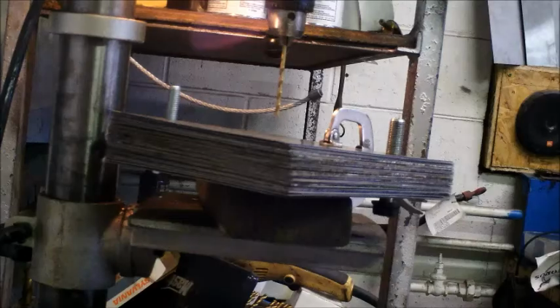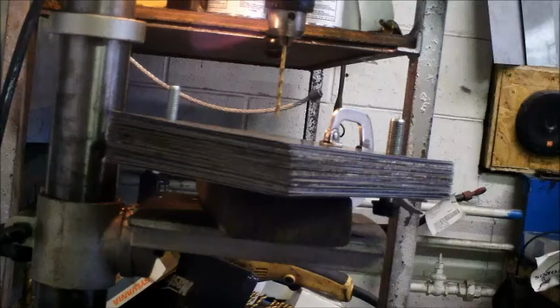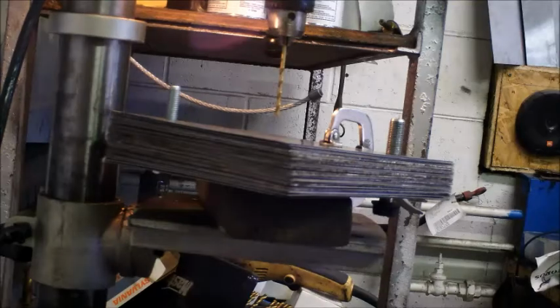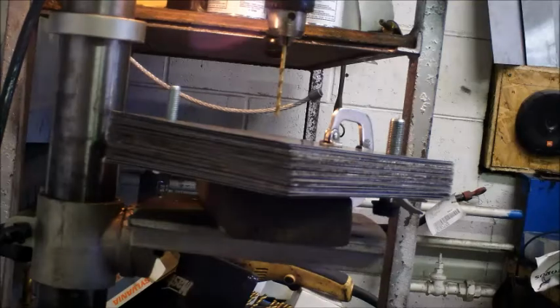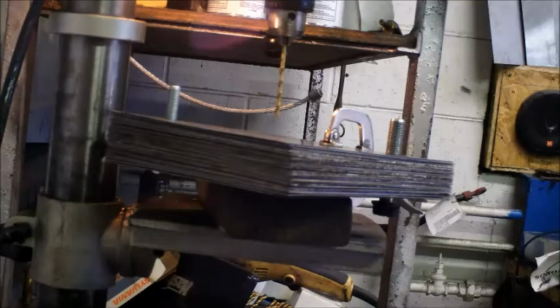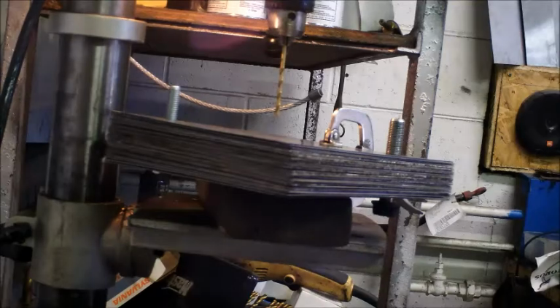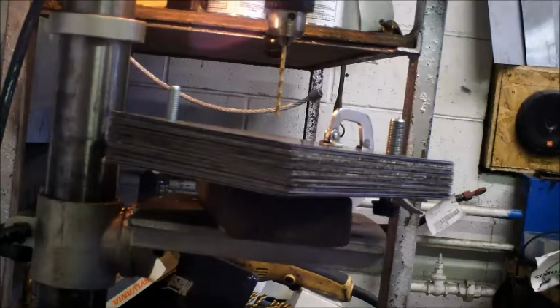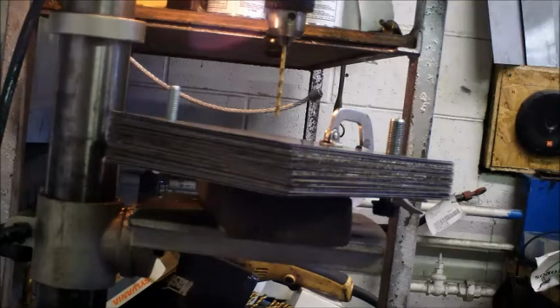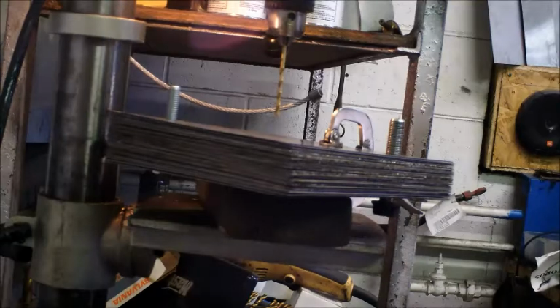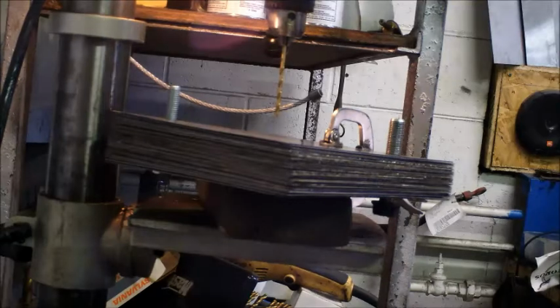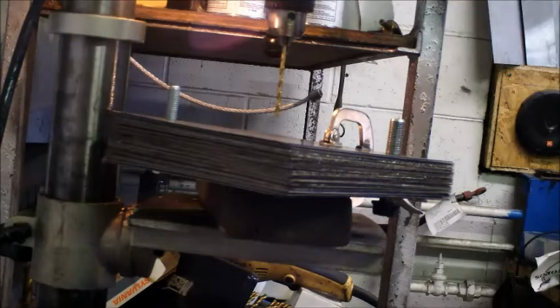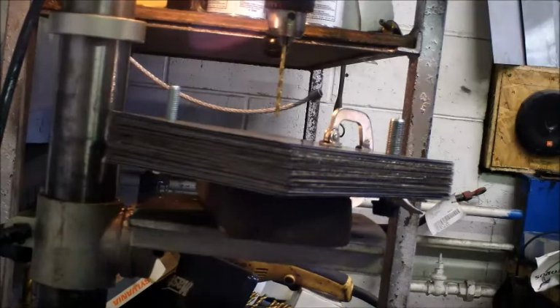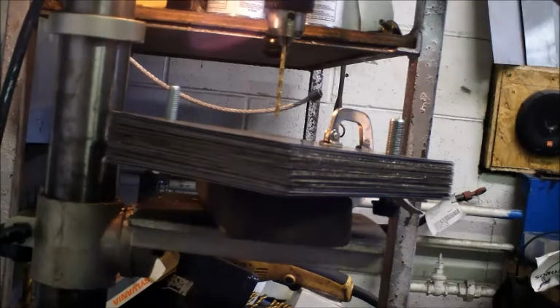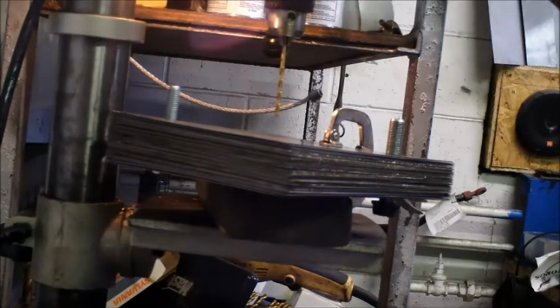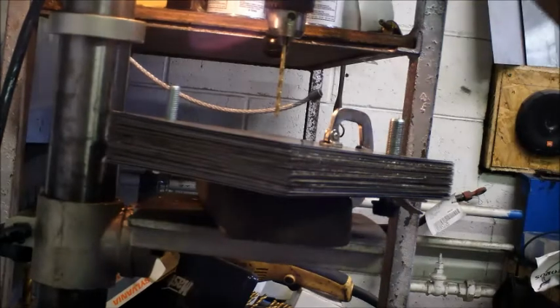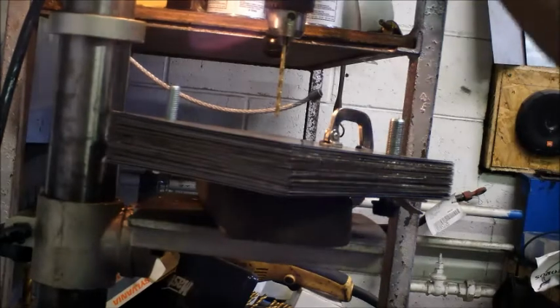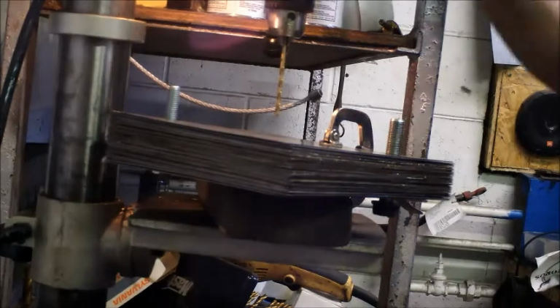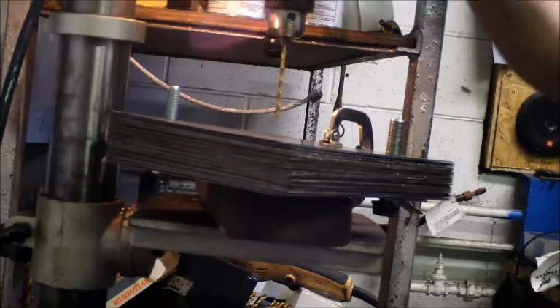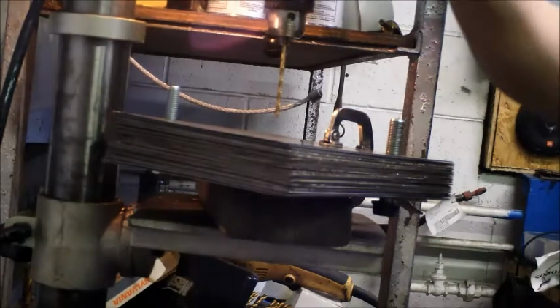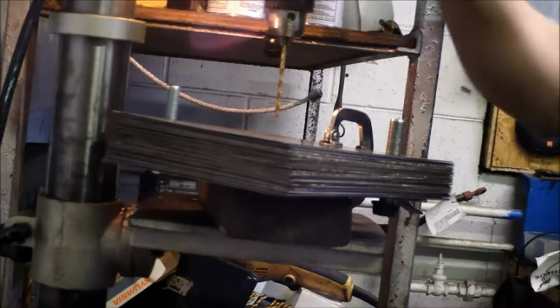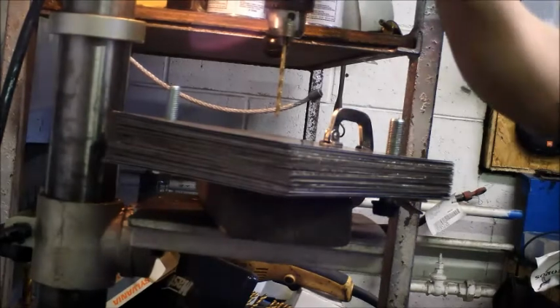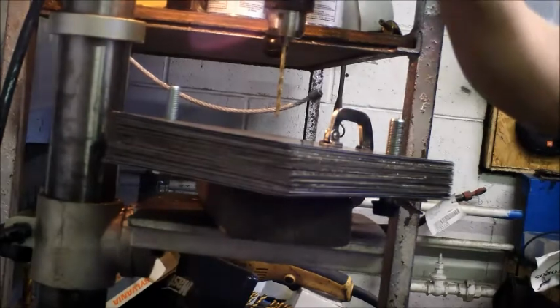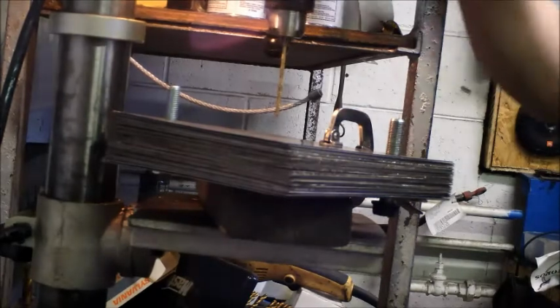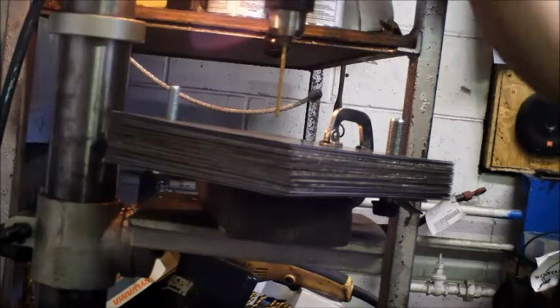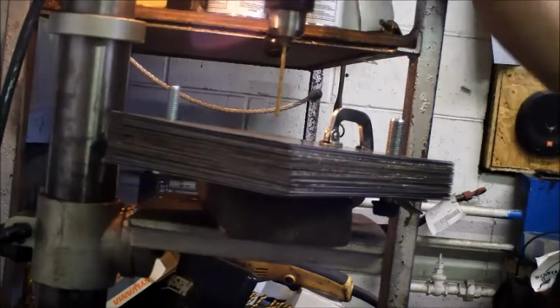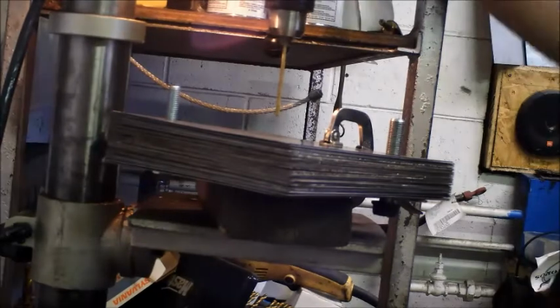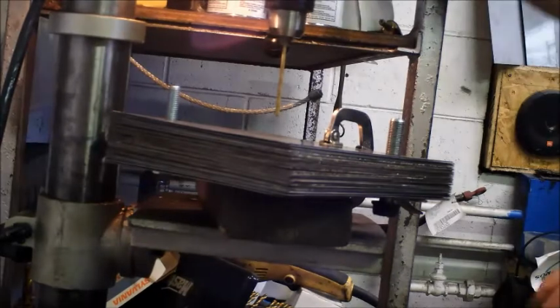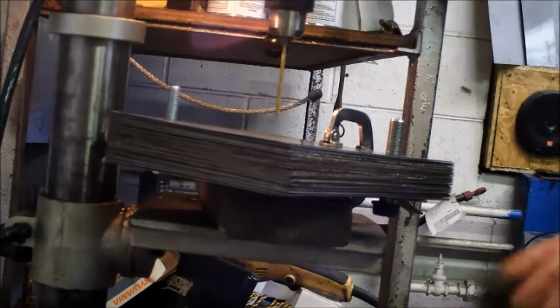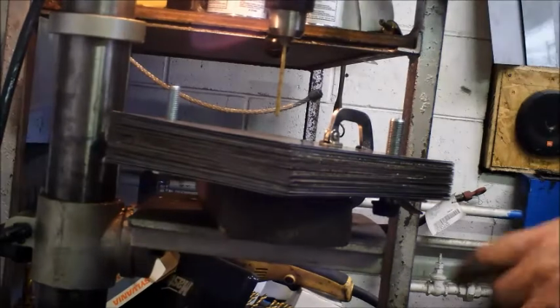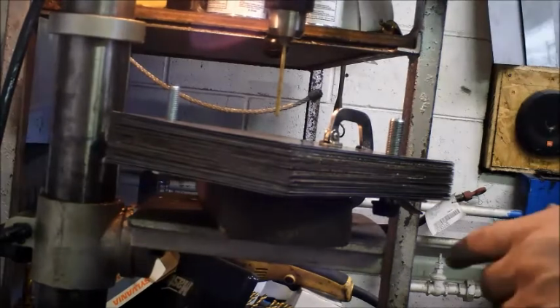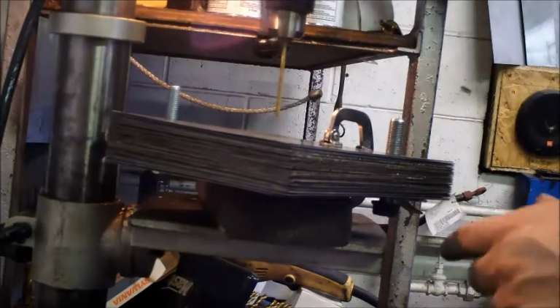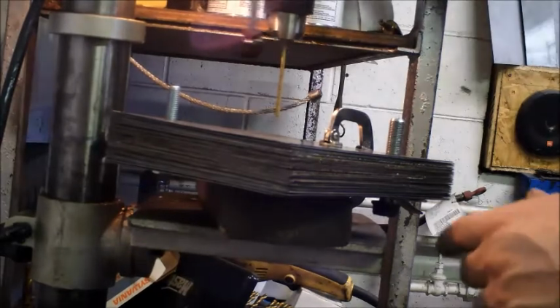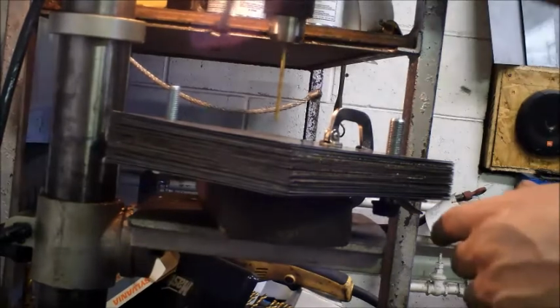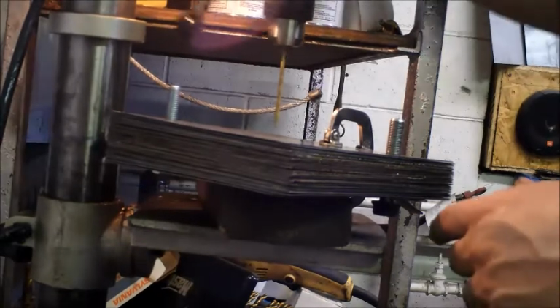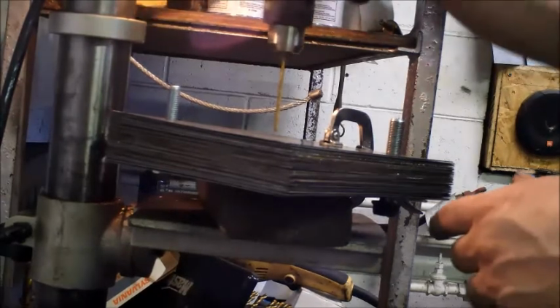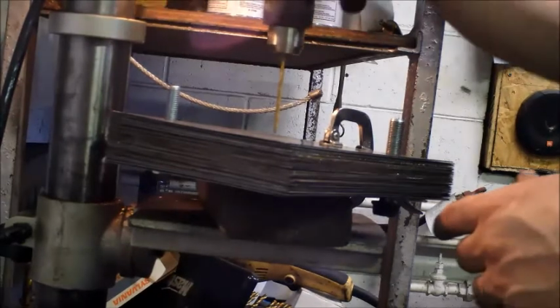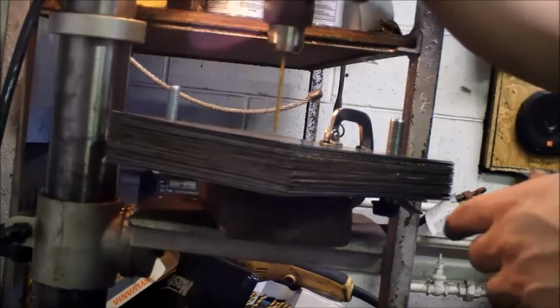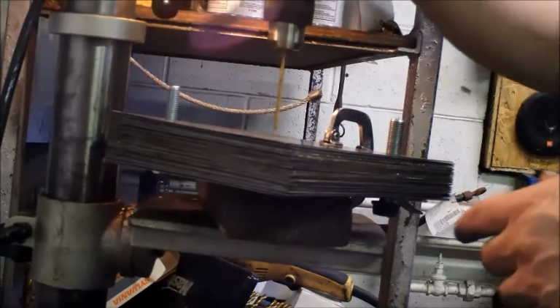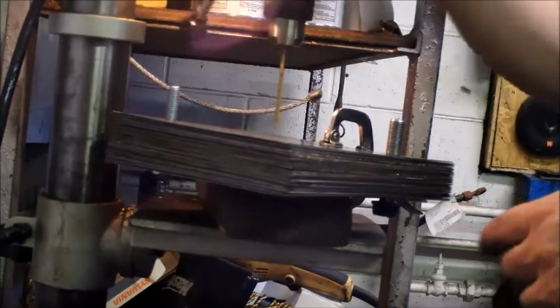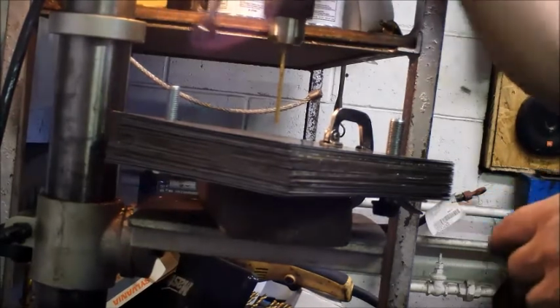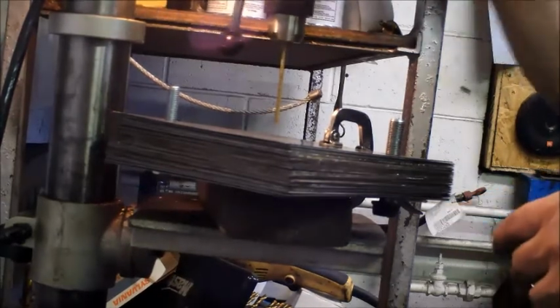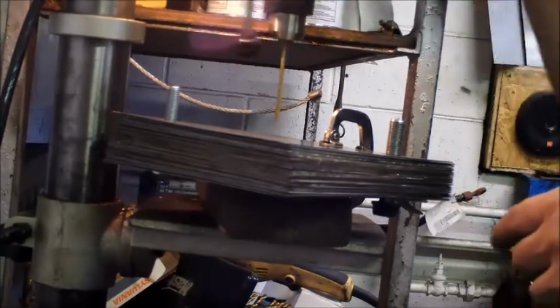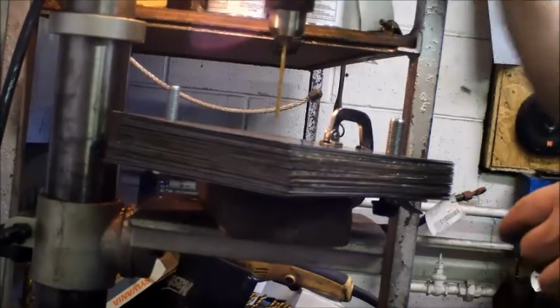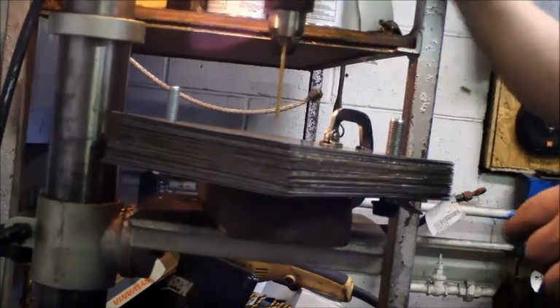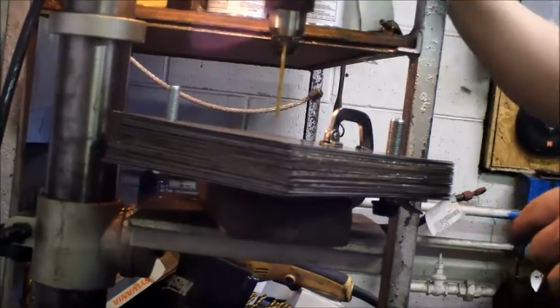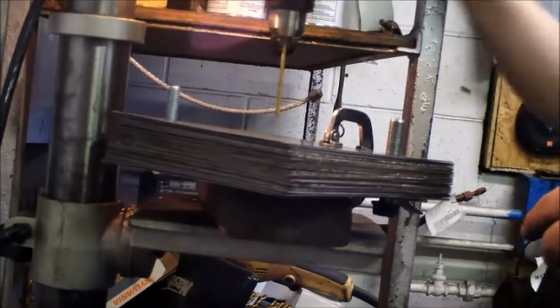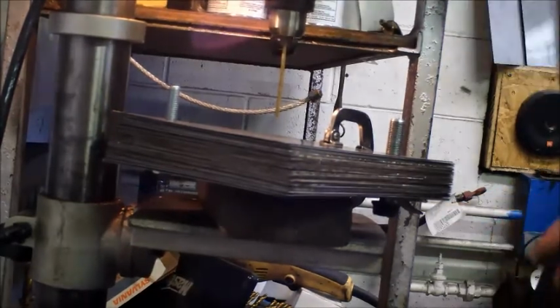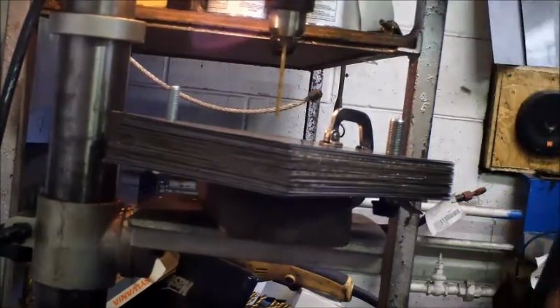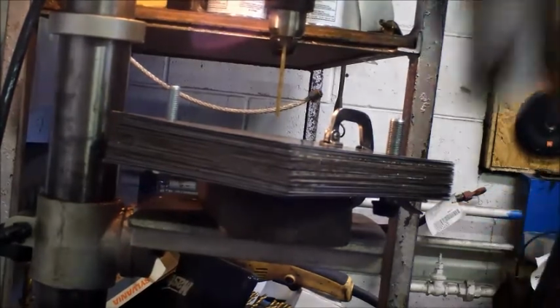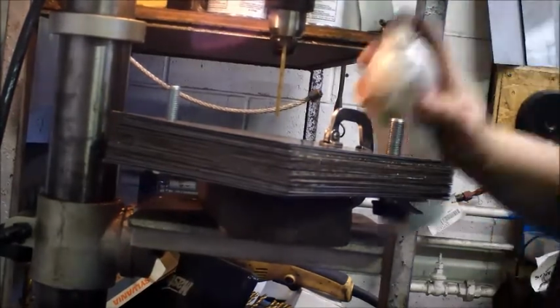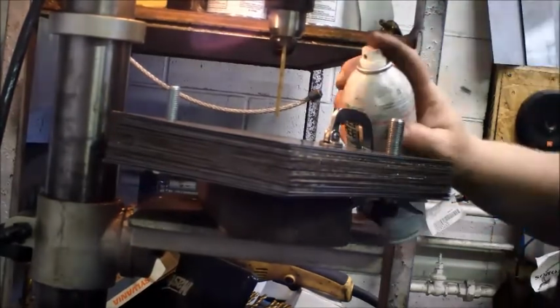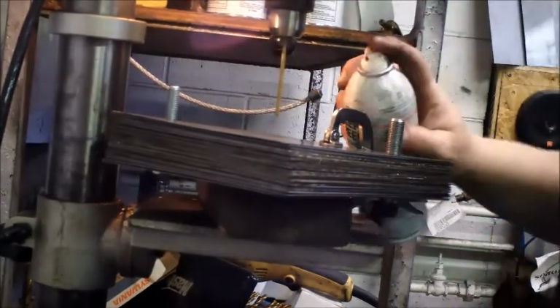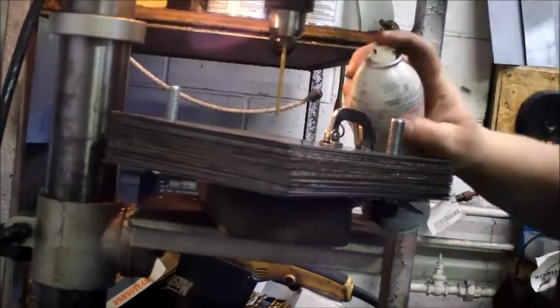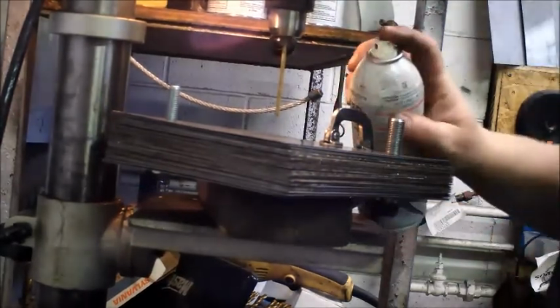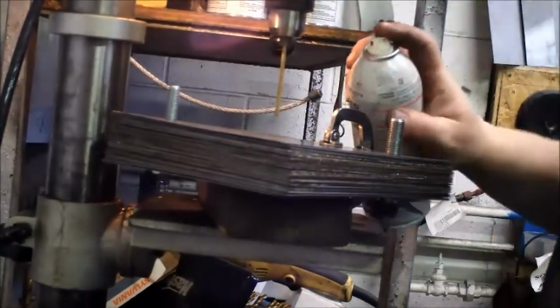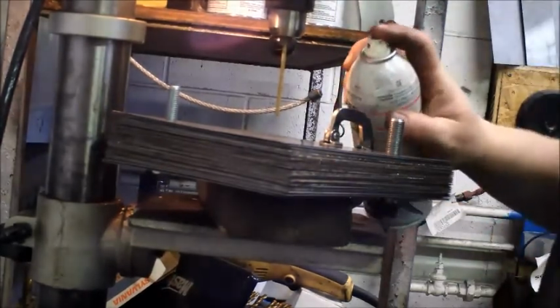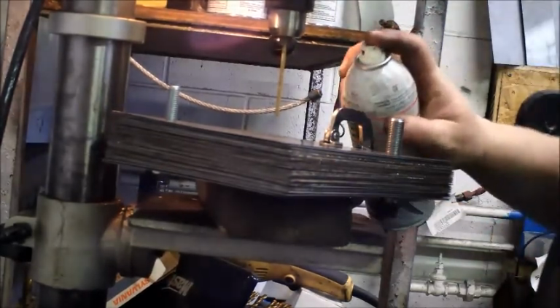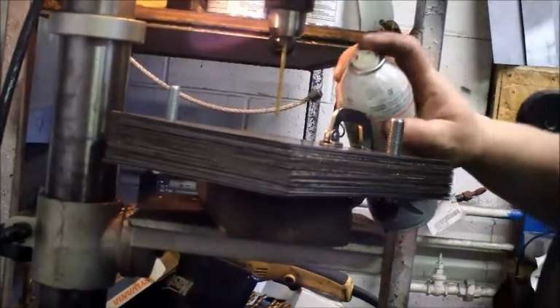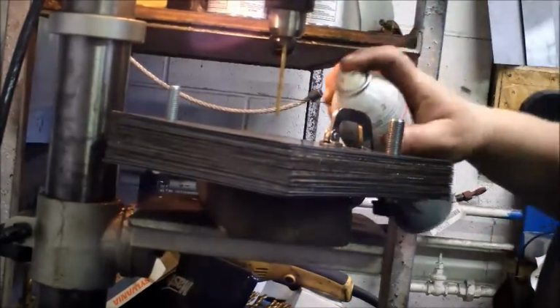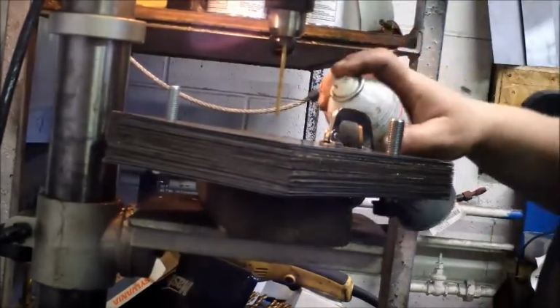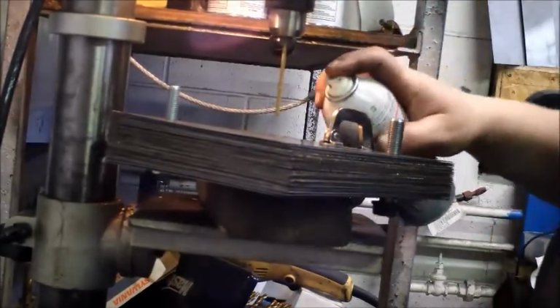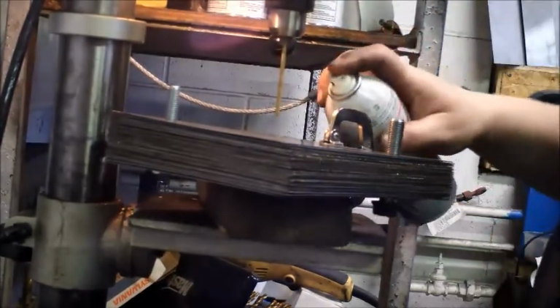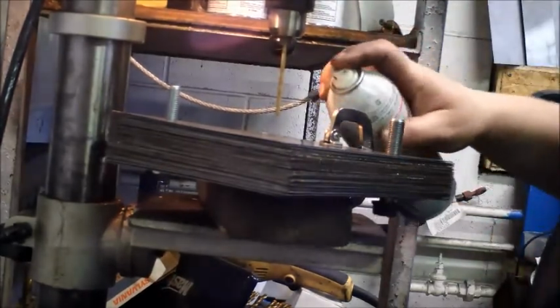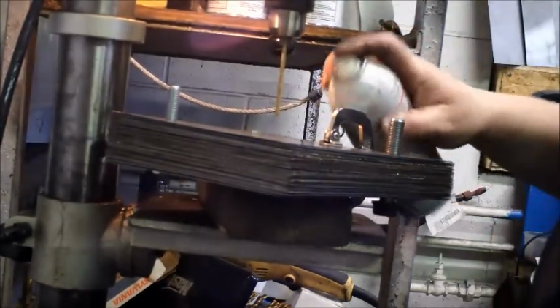Here I was going to show you how to drill through the whole stack at once, but then I got something that came in the door and I had to abort this mission temporarily.